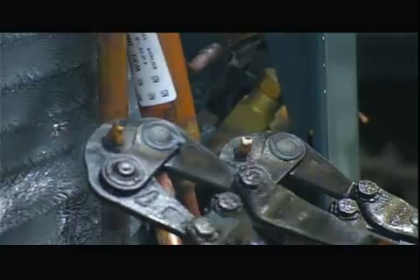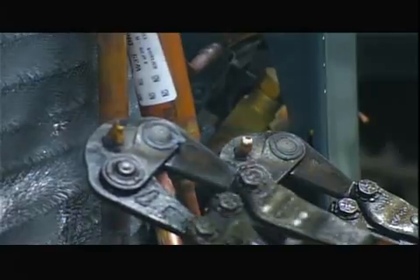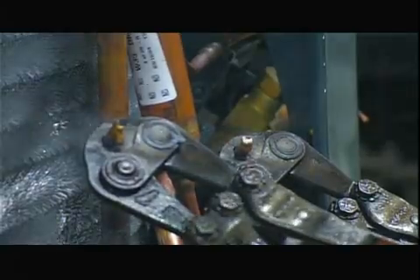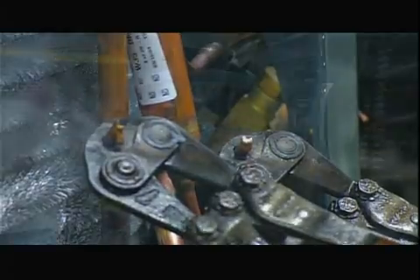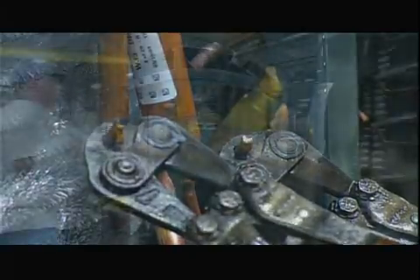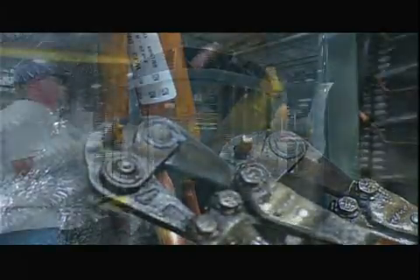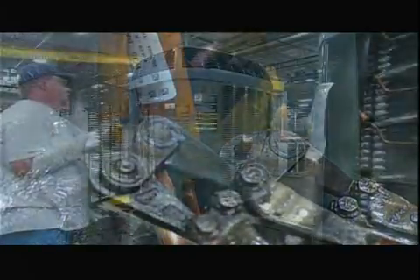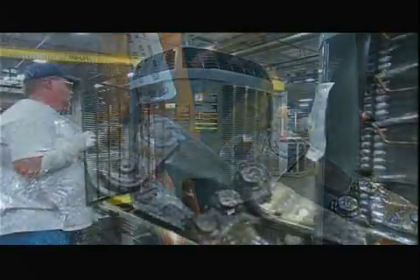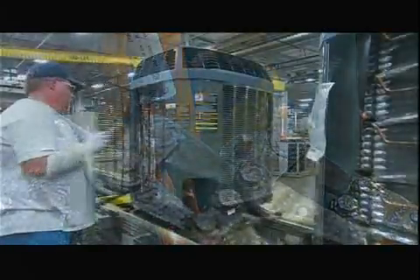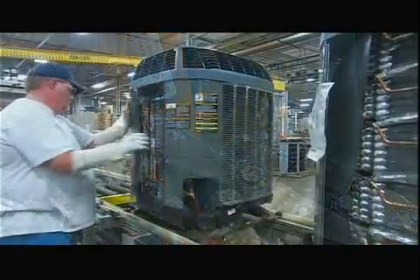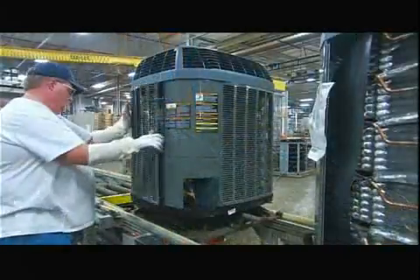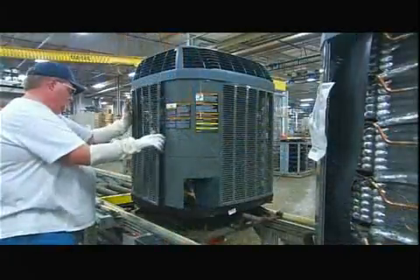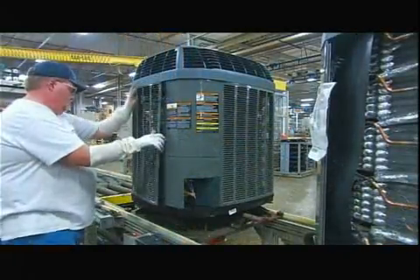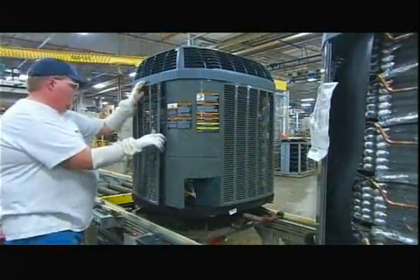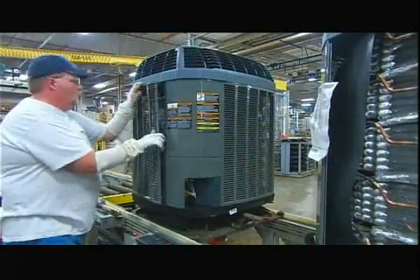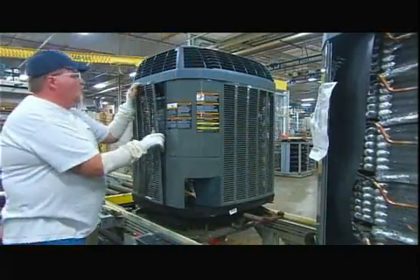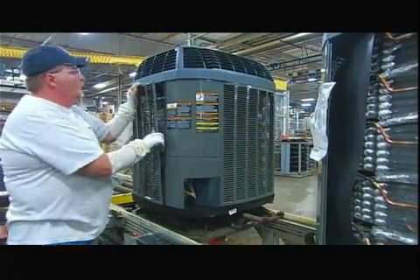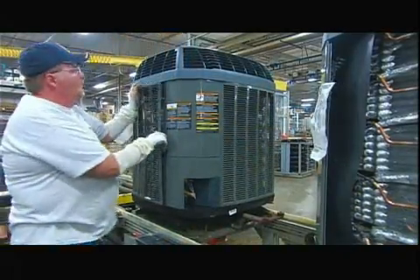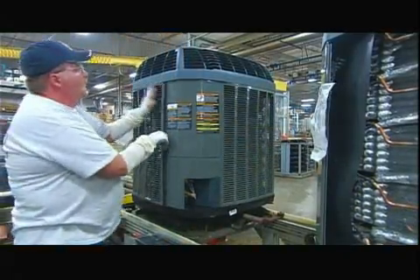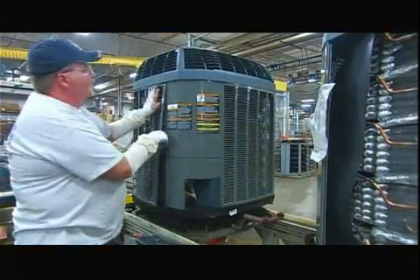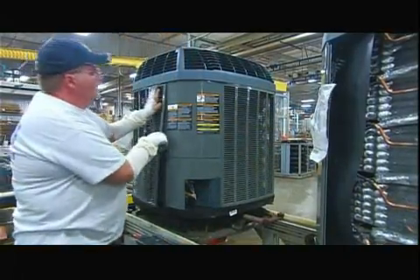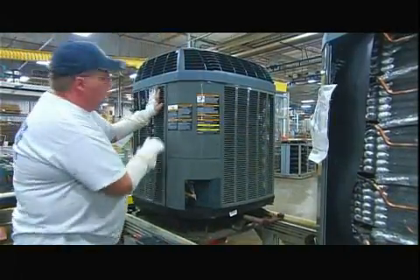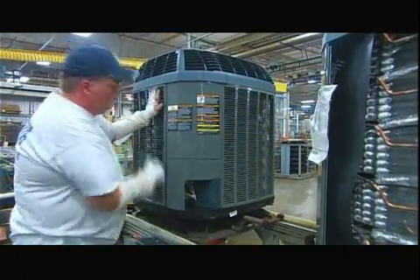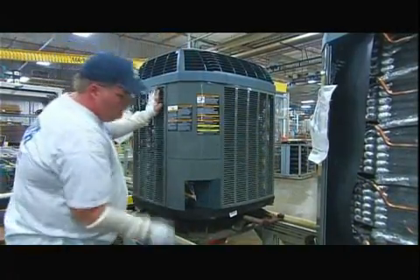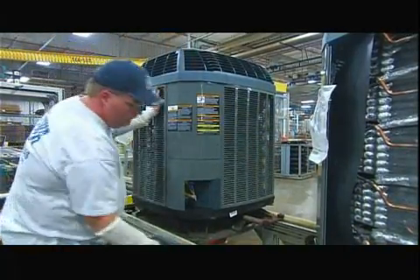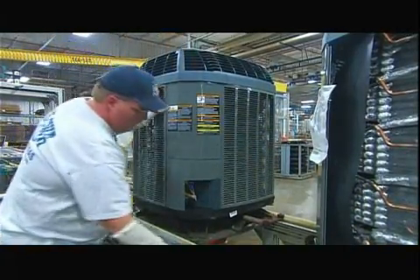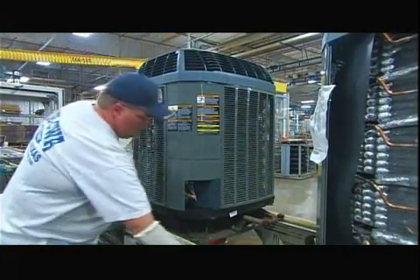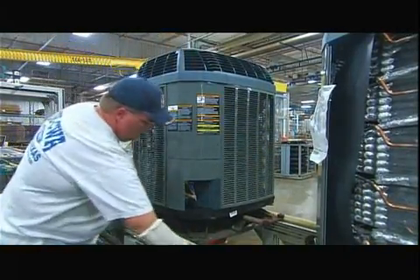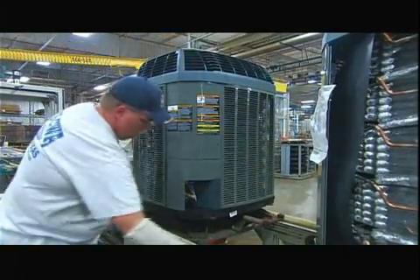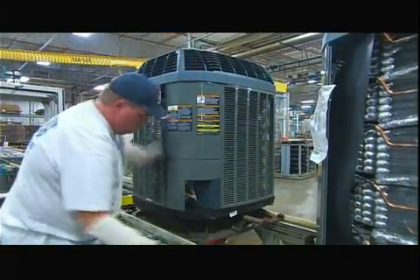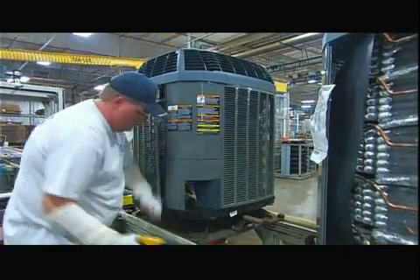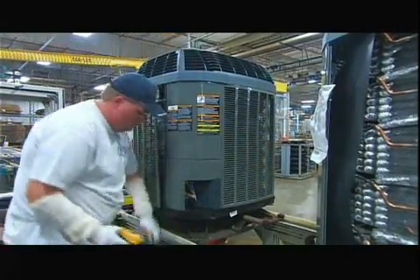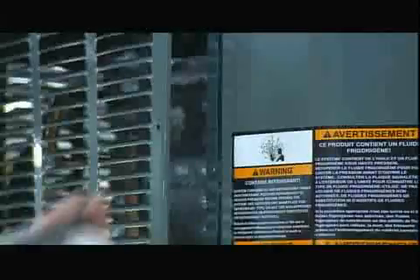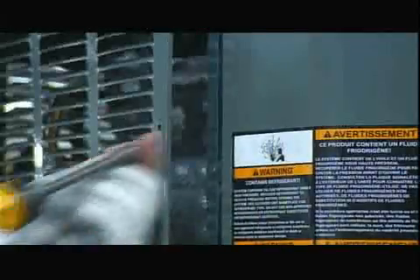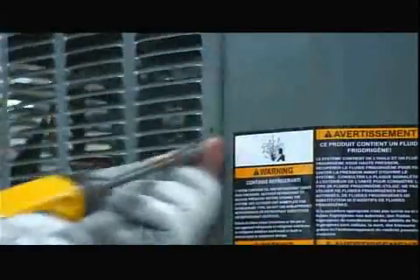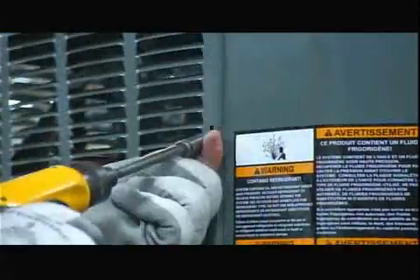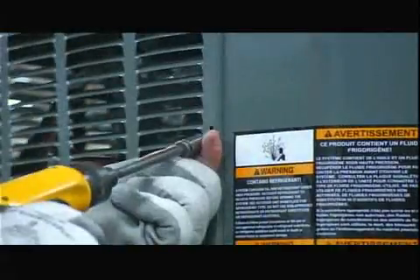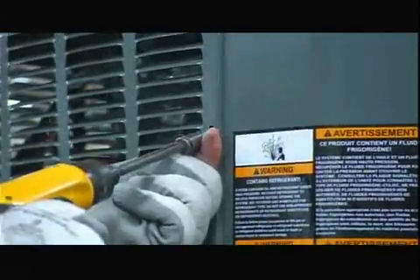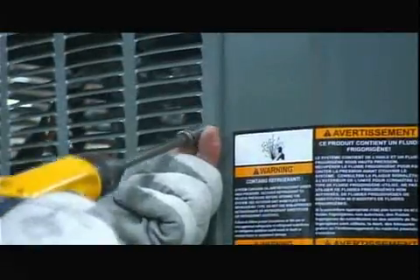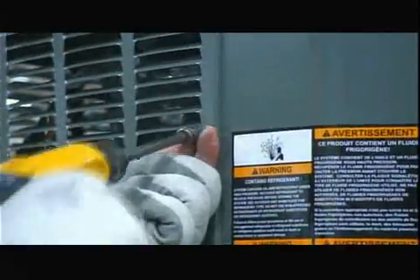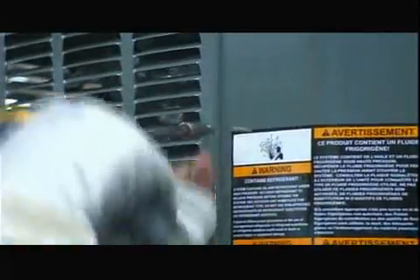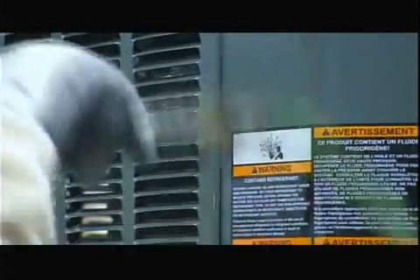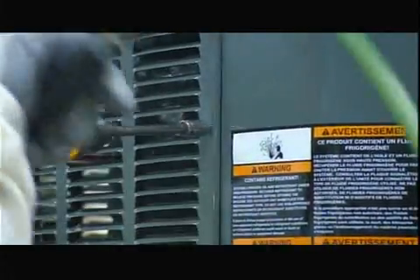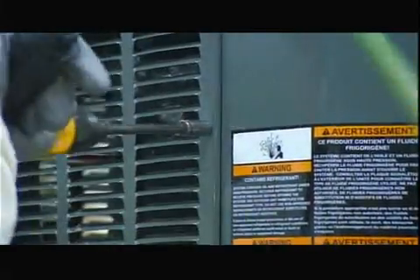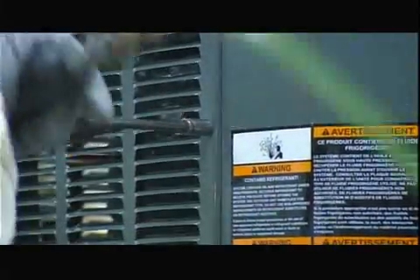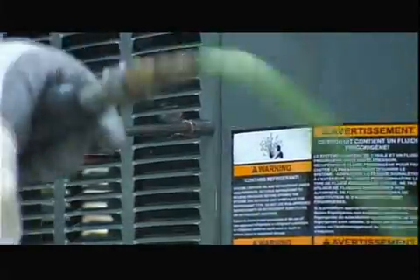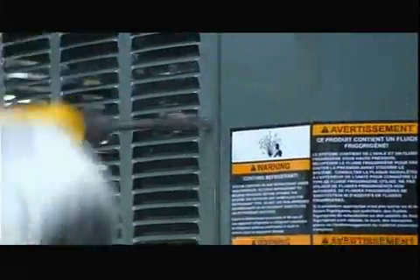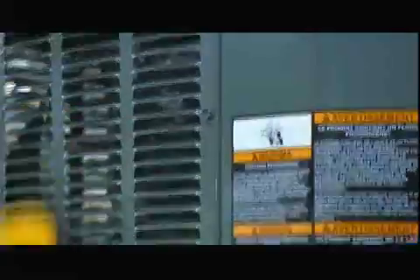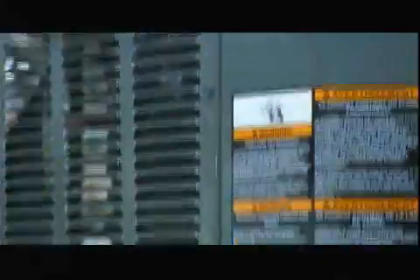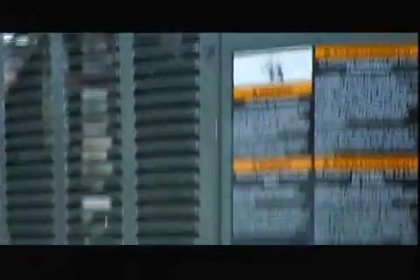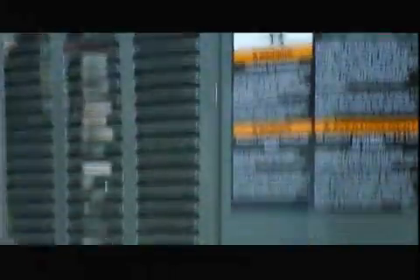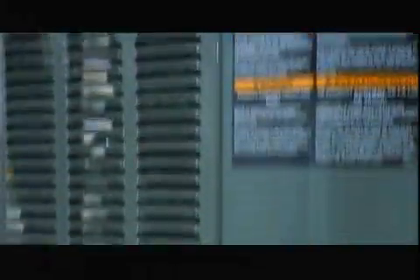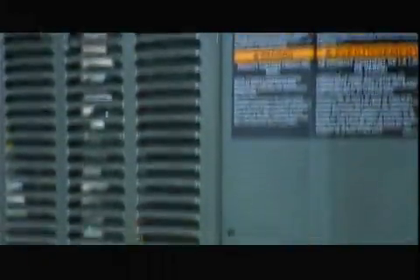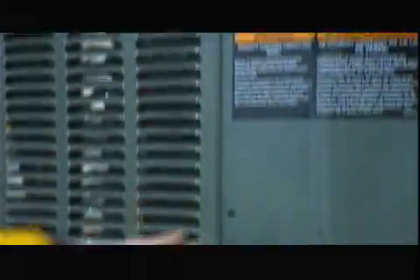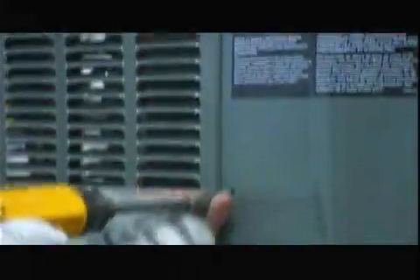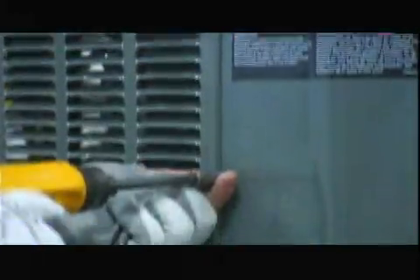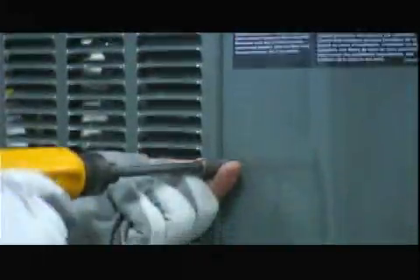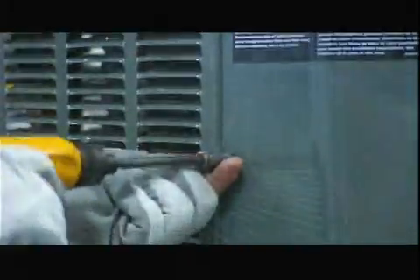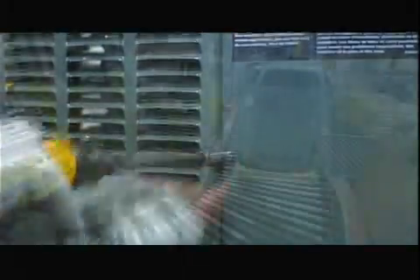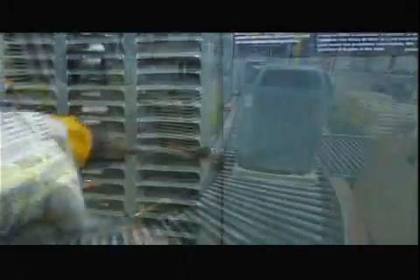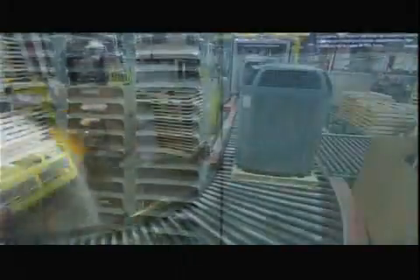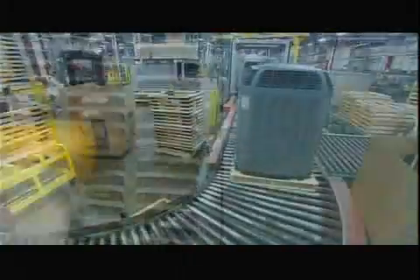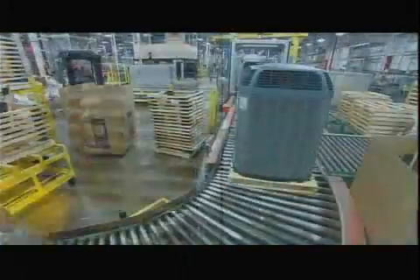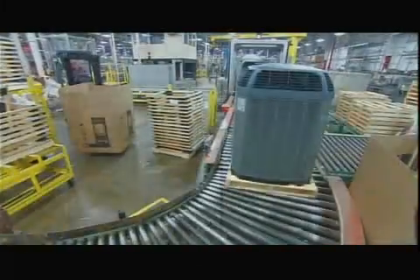The housing parts are made of zinc-coated steel. The factory spray paints them, then bakes the paint for maximum durability.